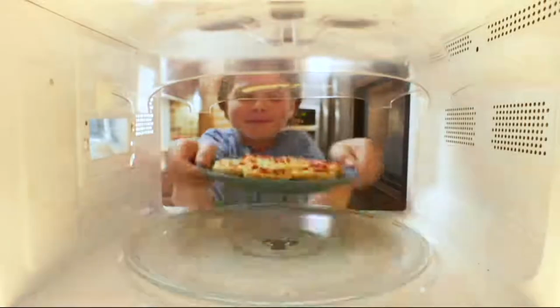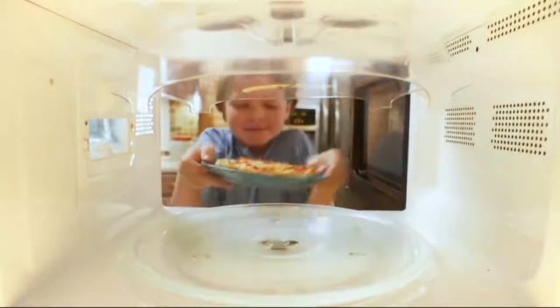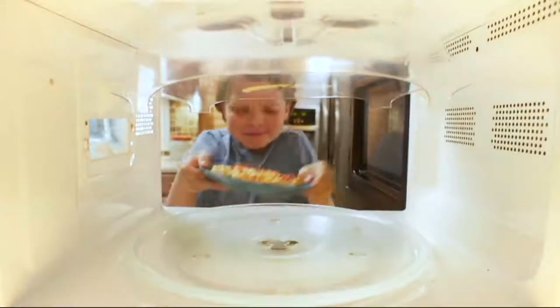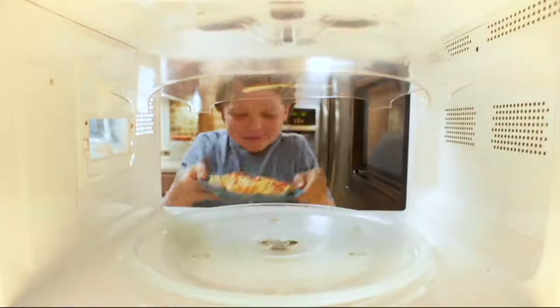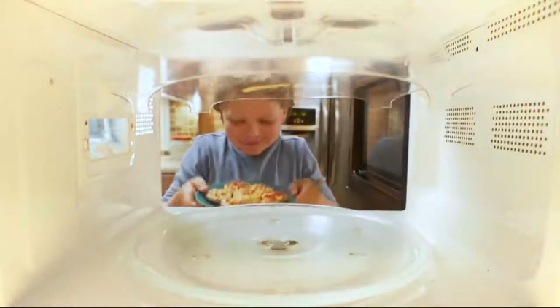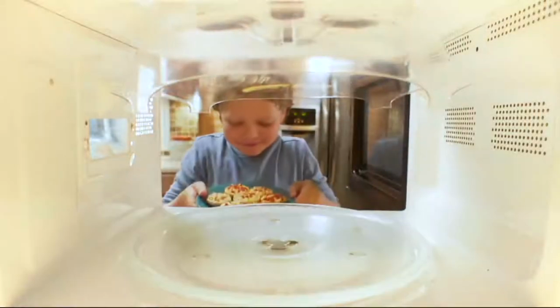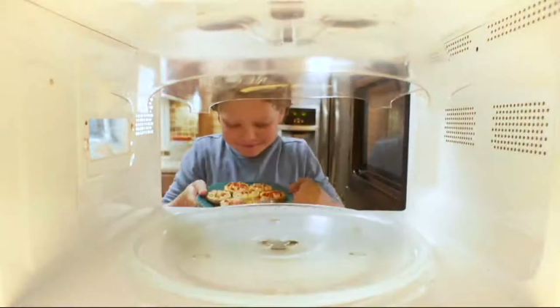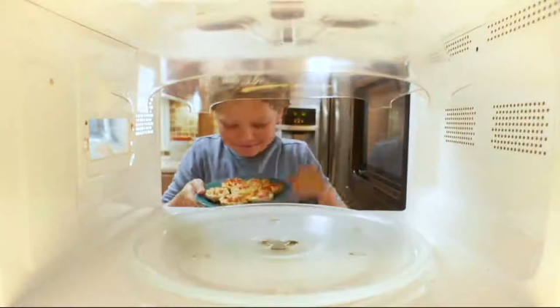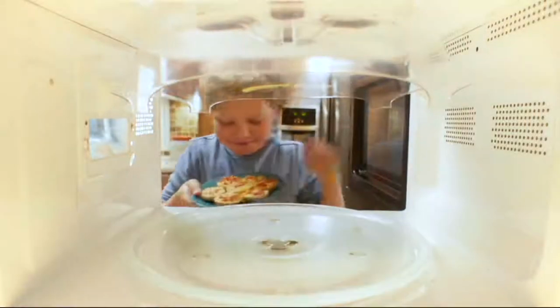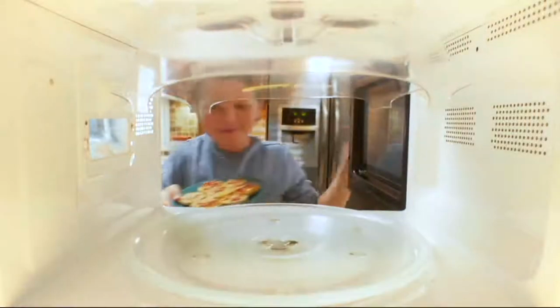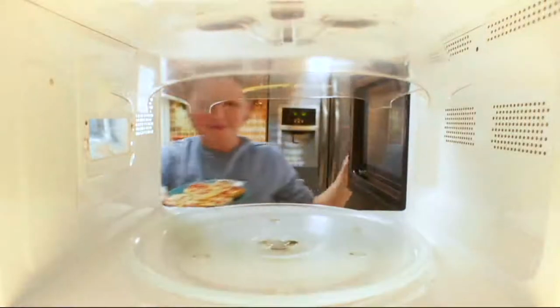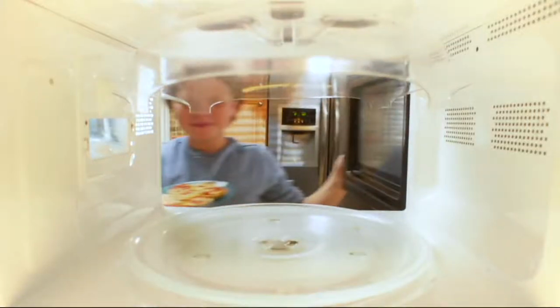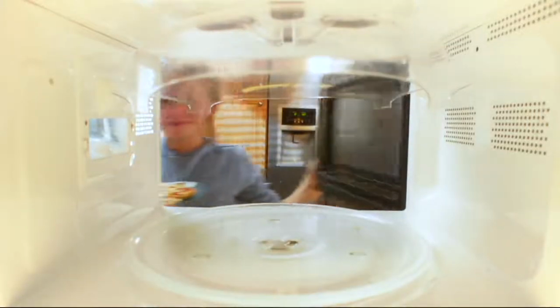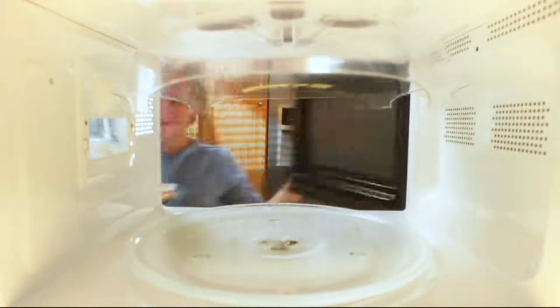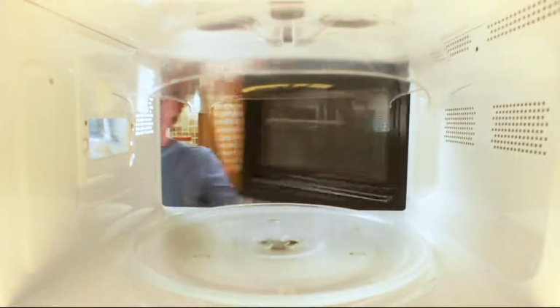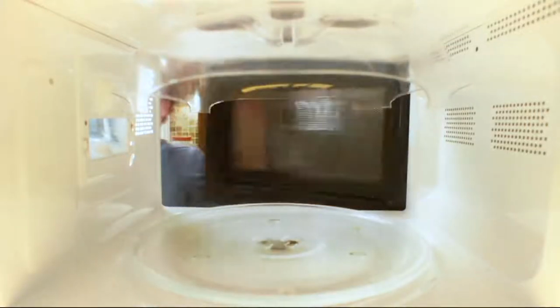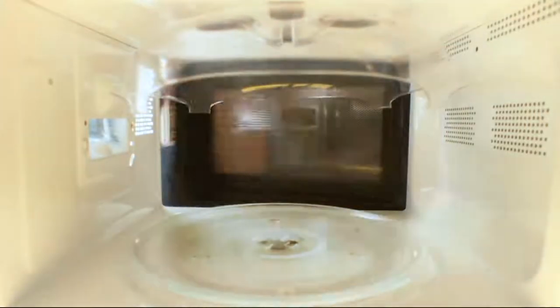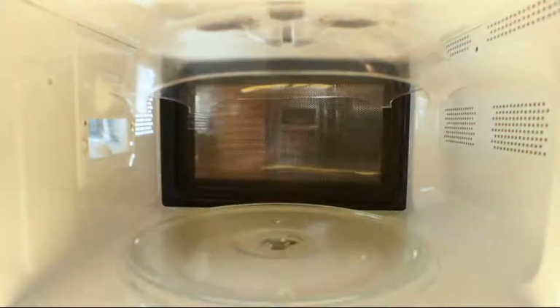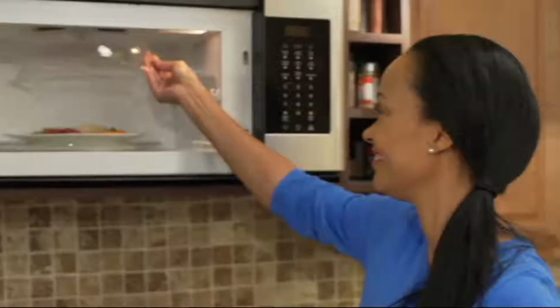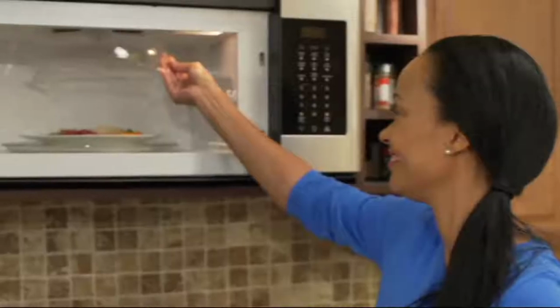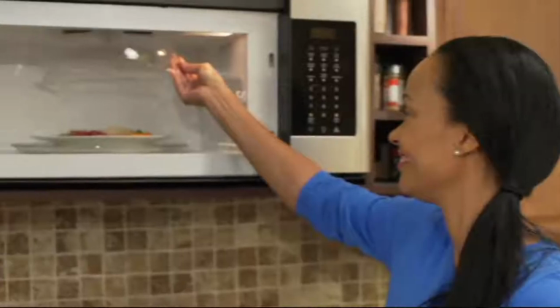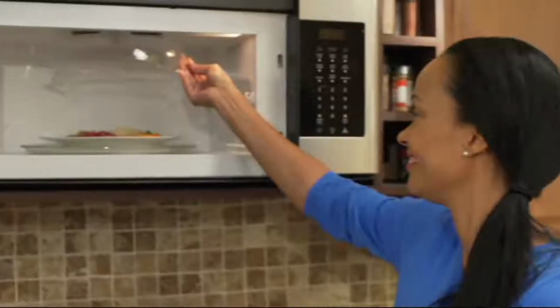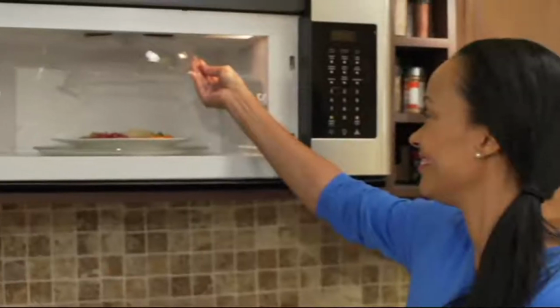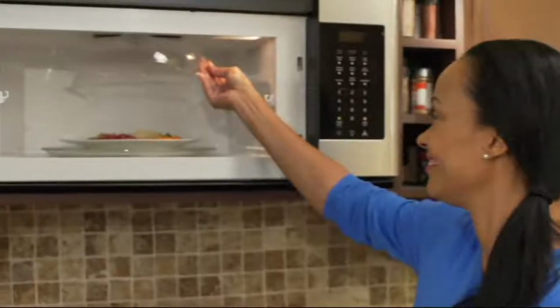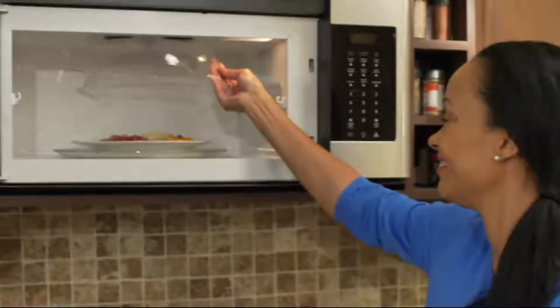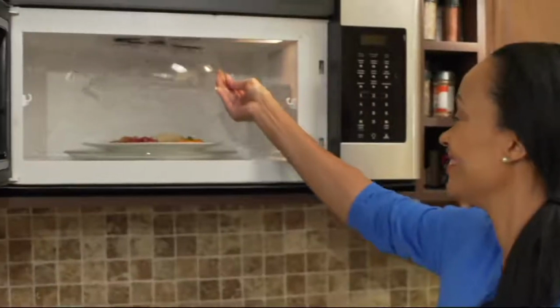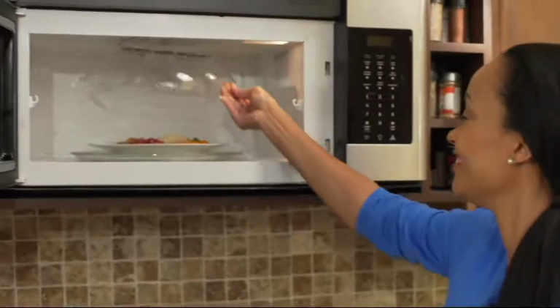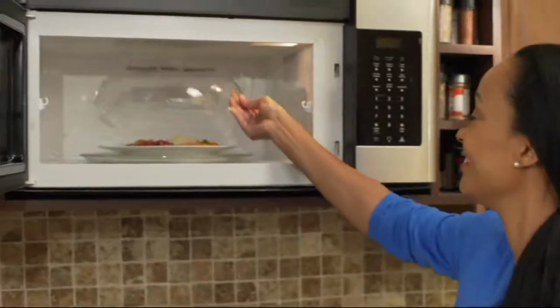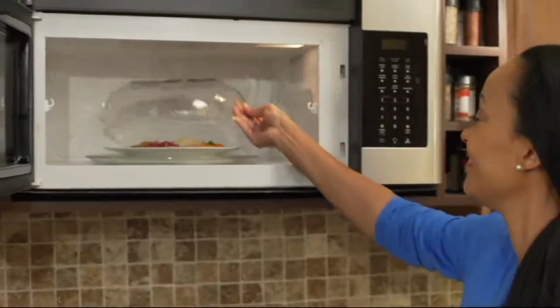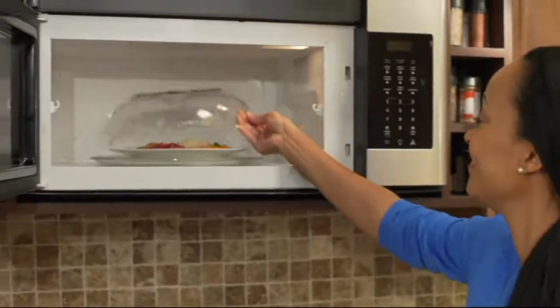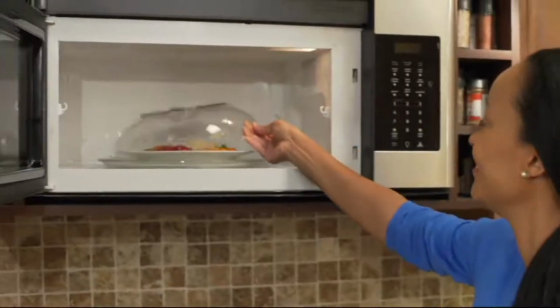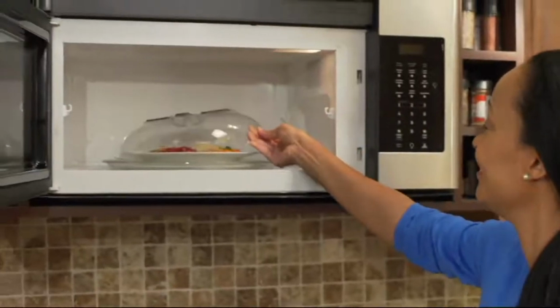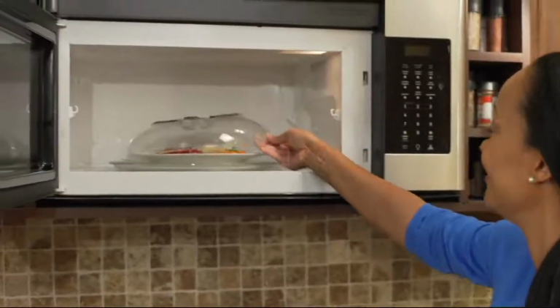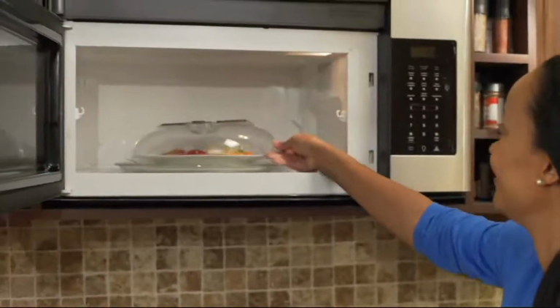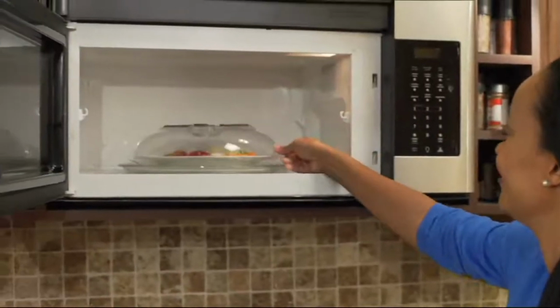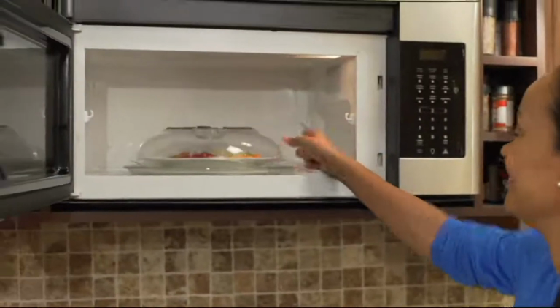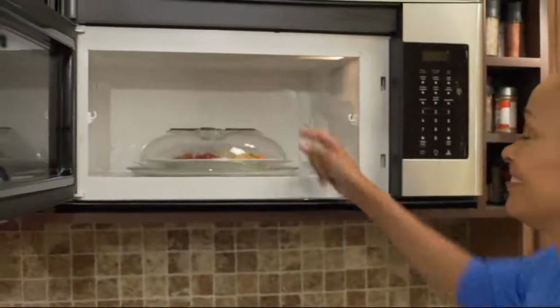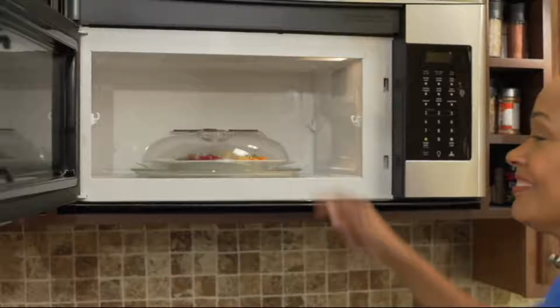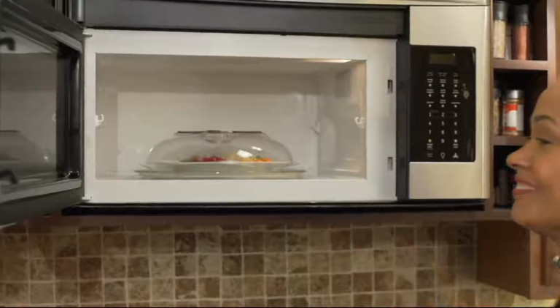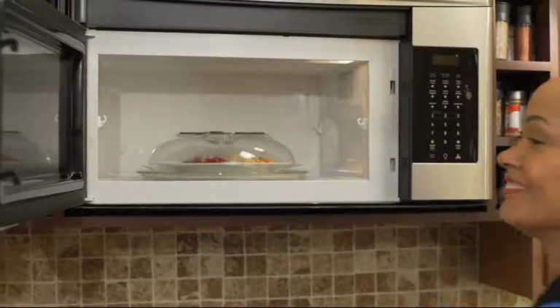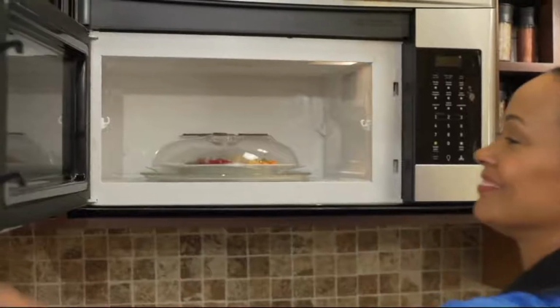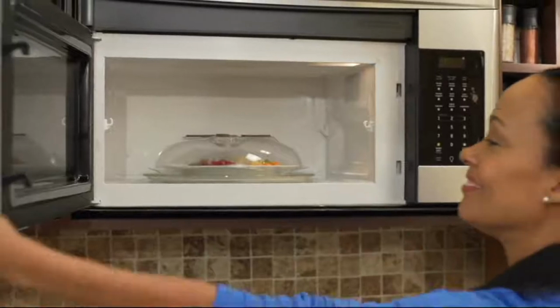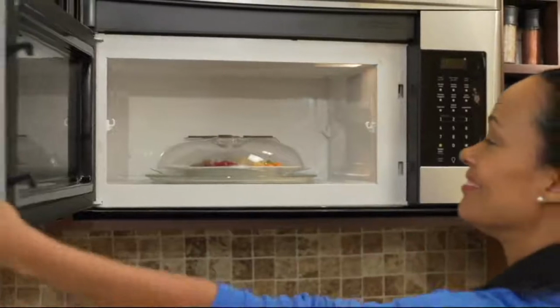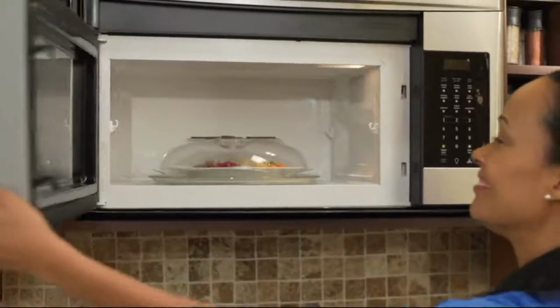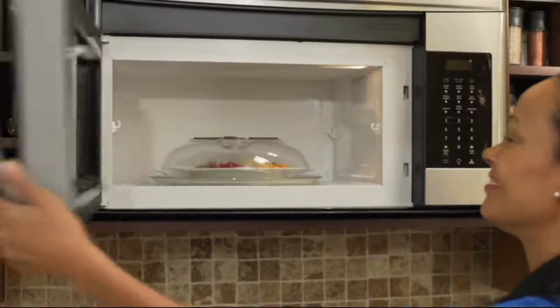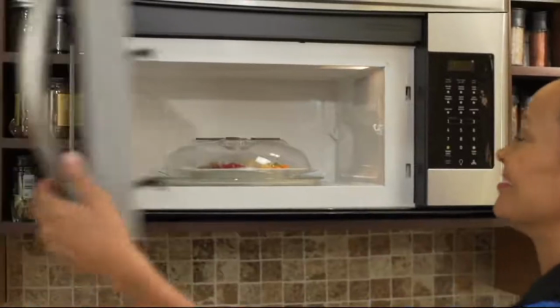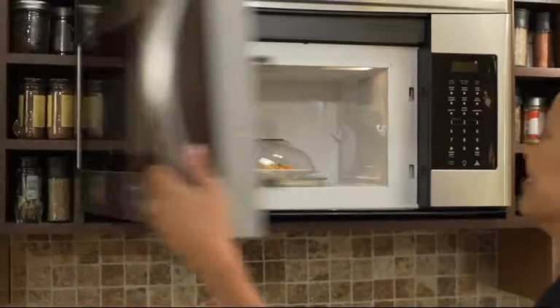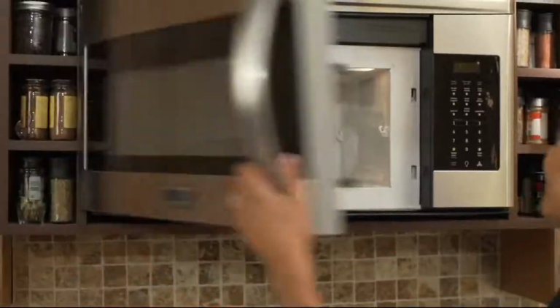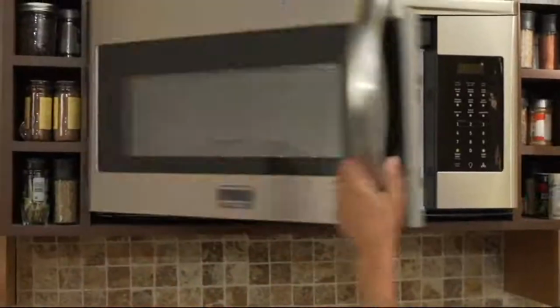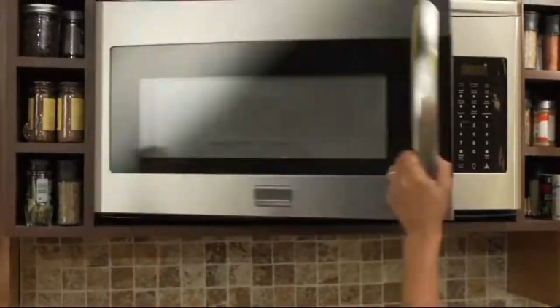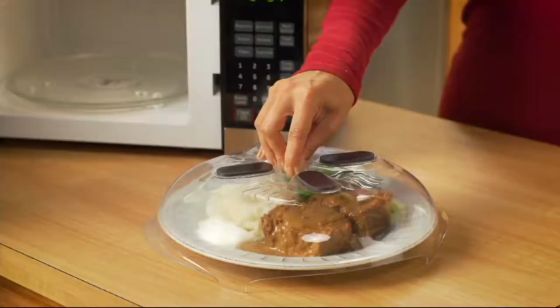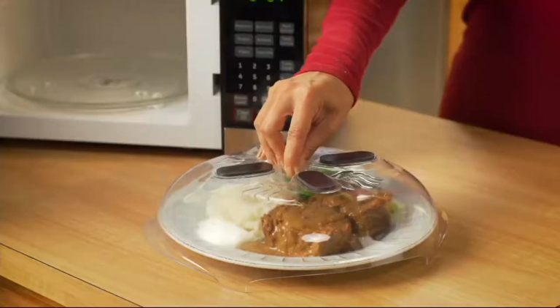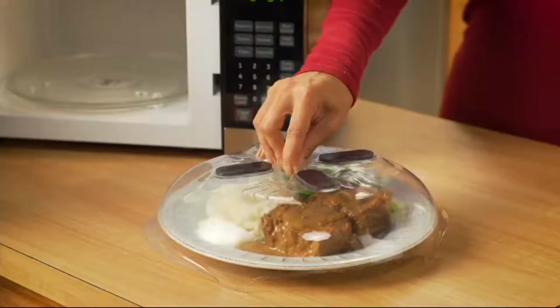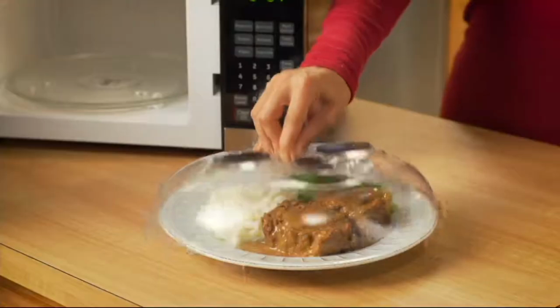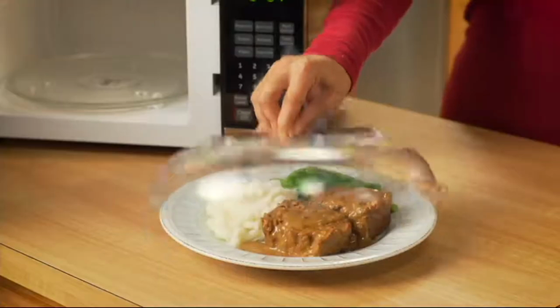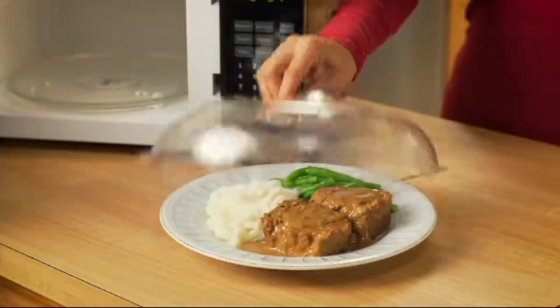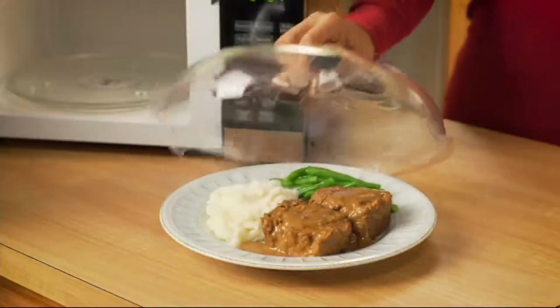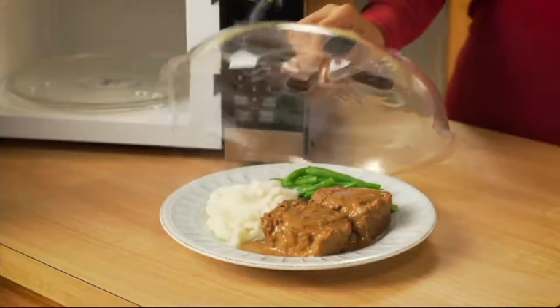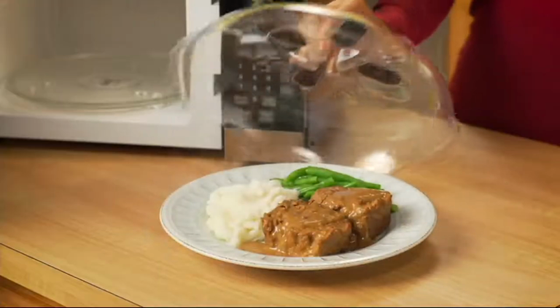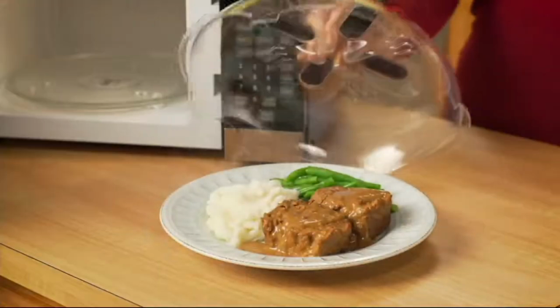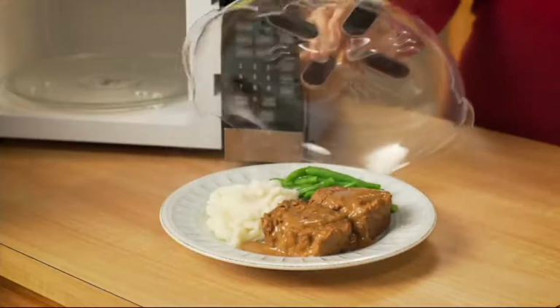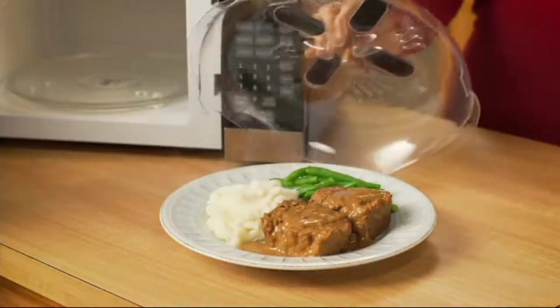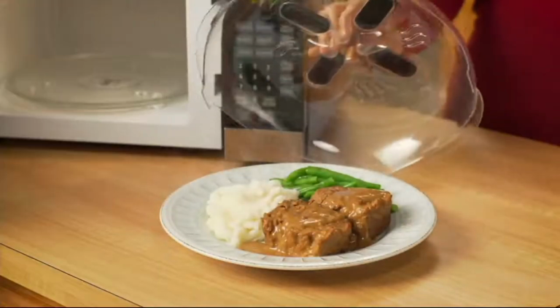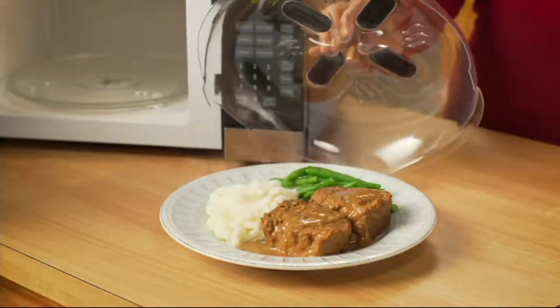They just suction cup to the top. You heat up your stuff, you're good to go, and then when it's done, they stay right where they should.